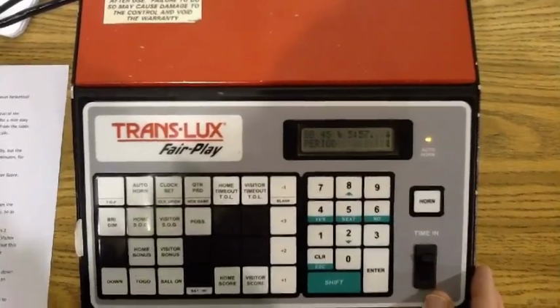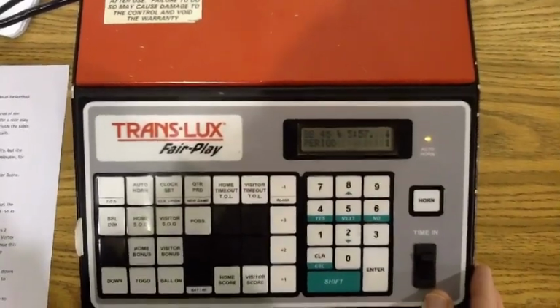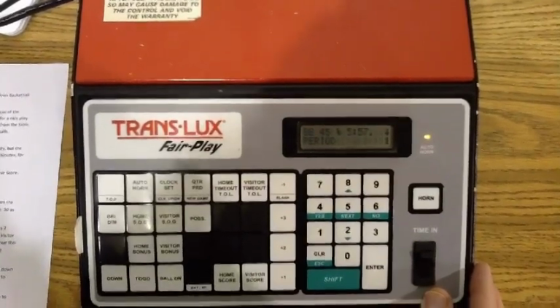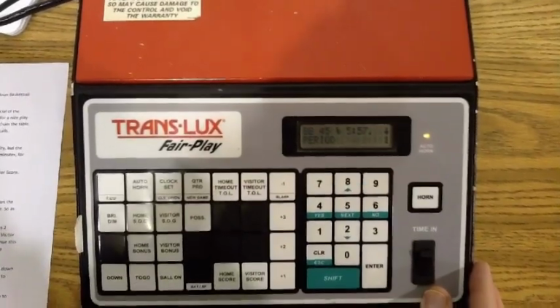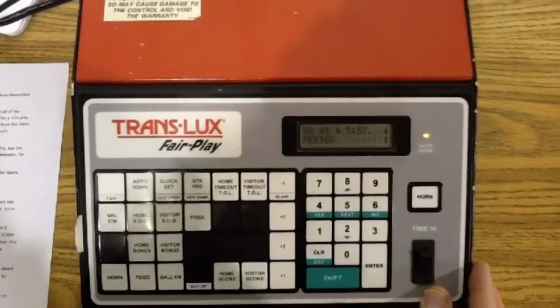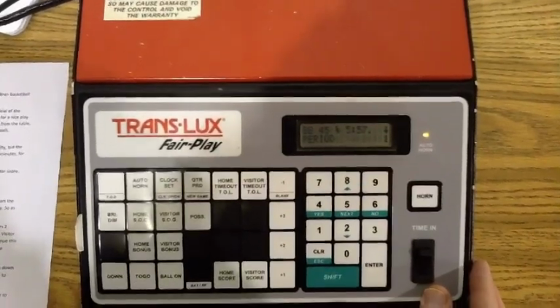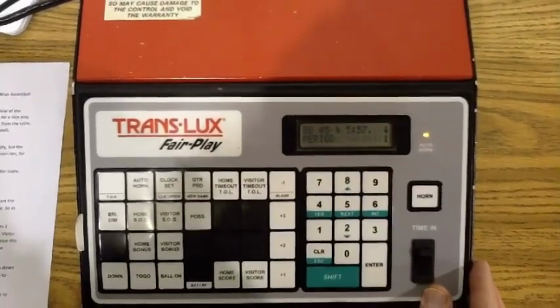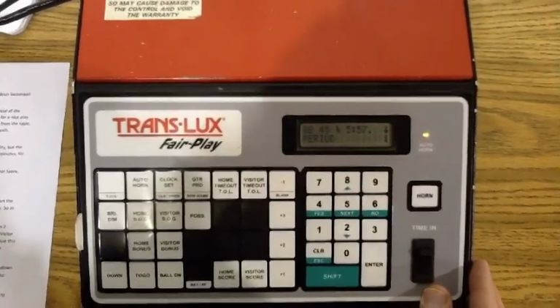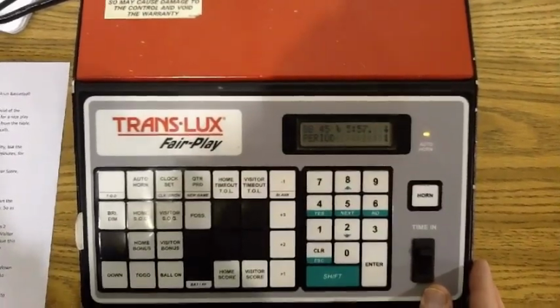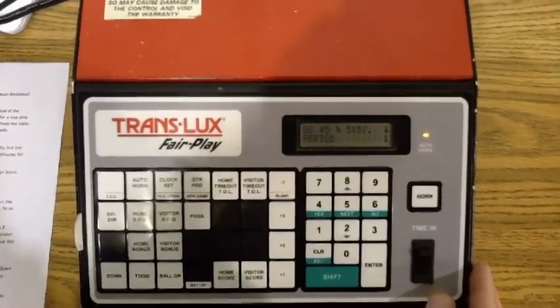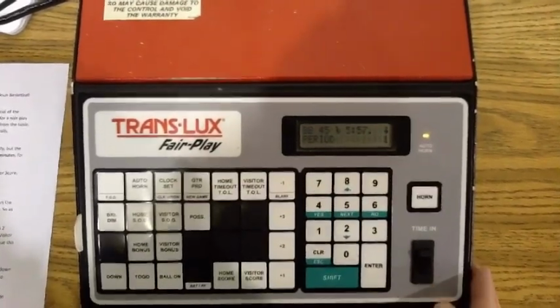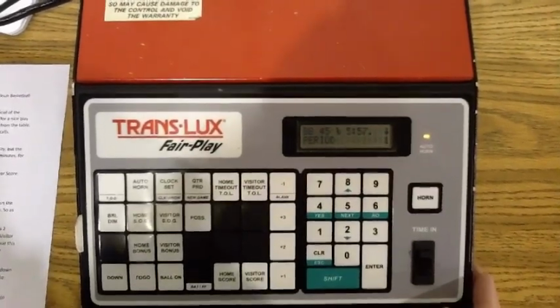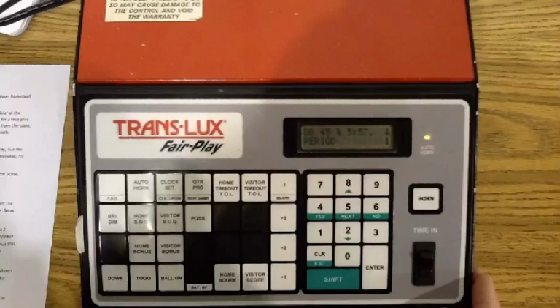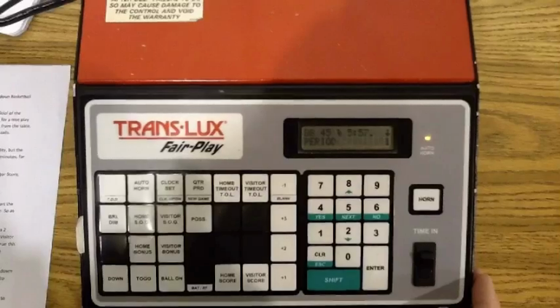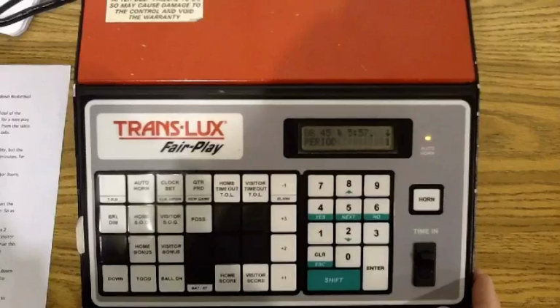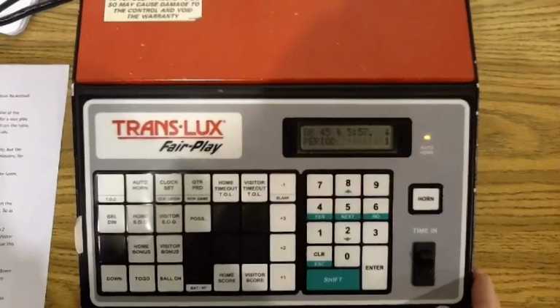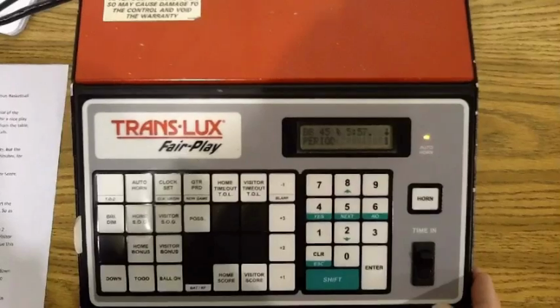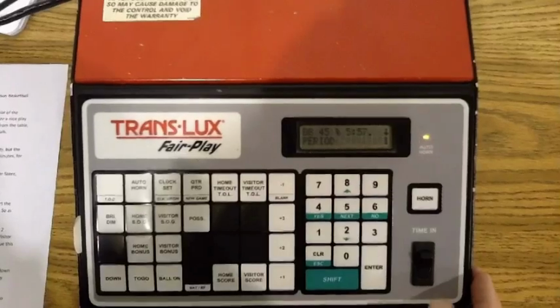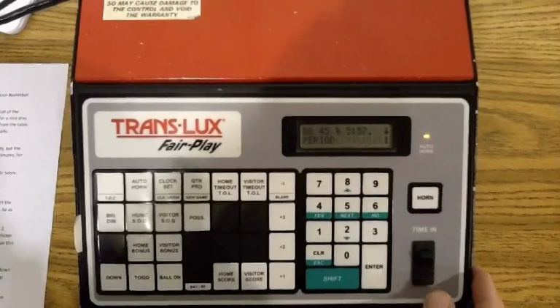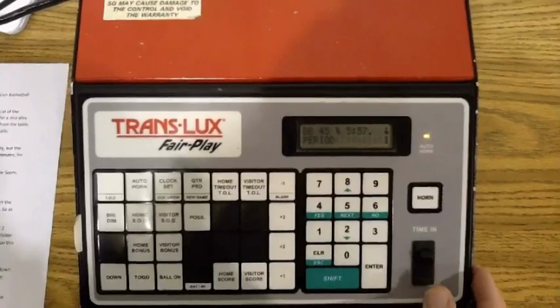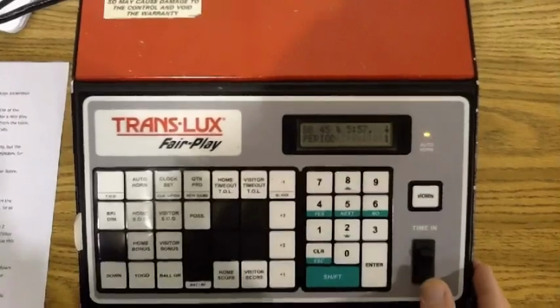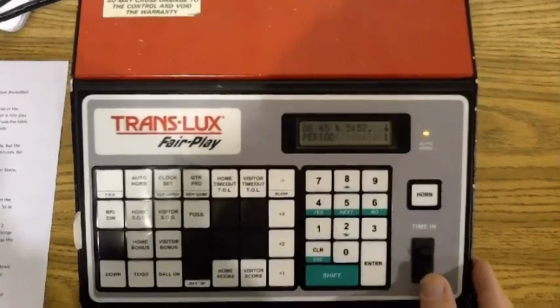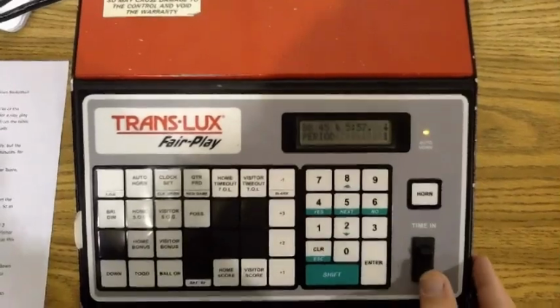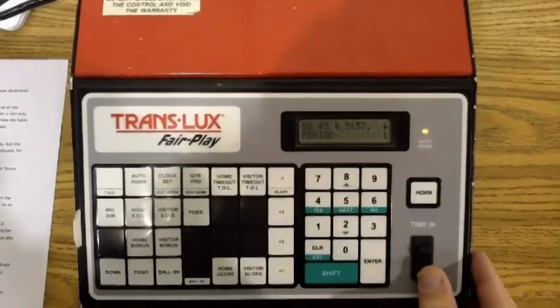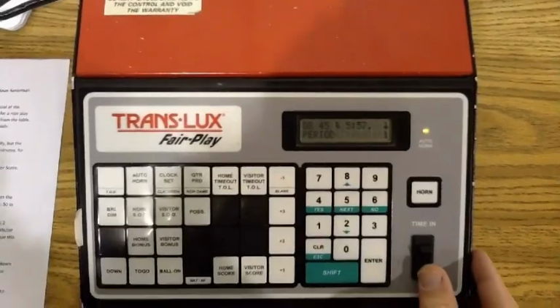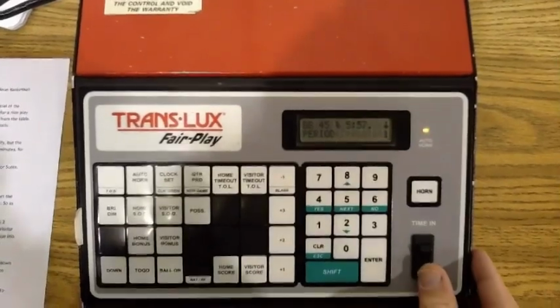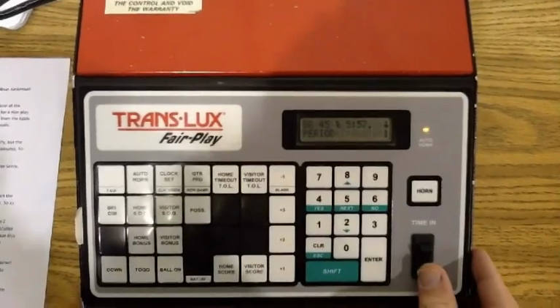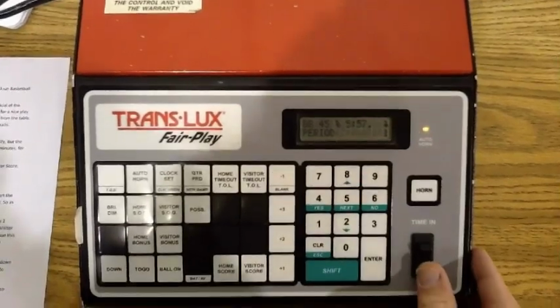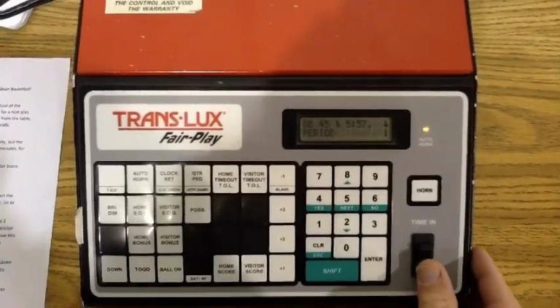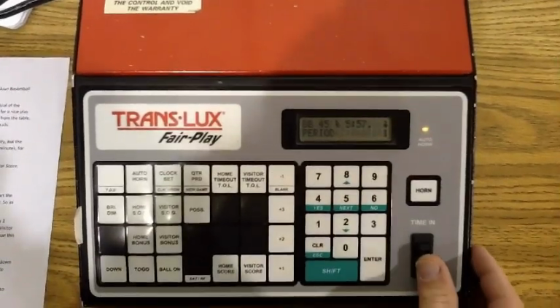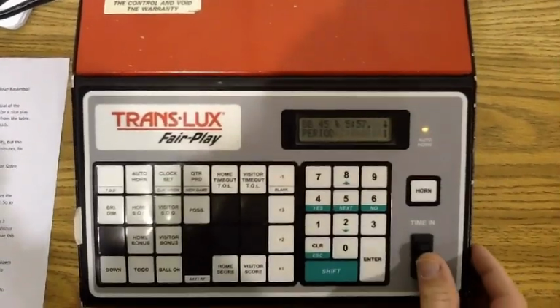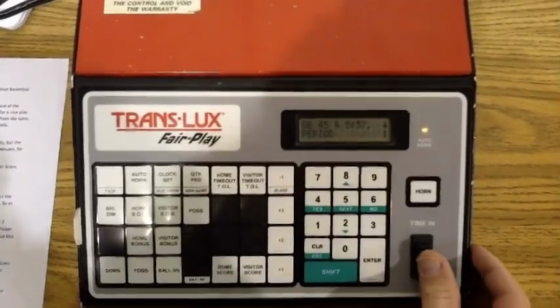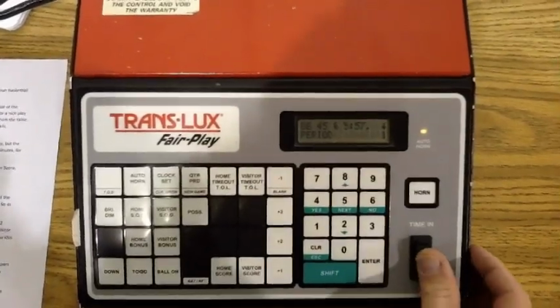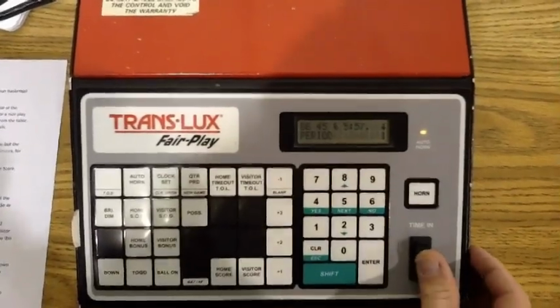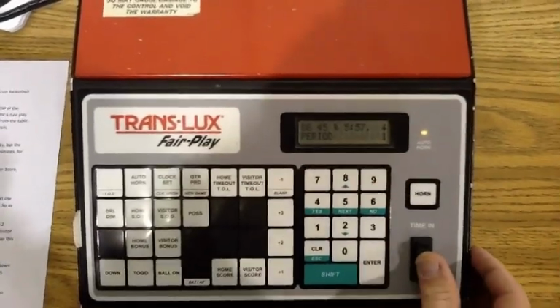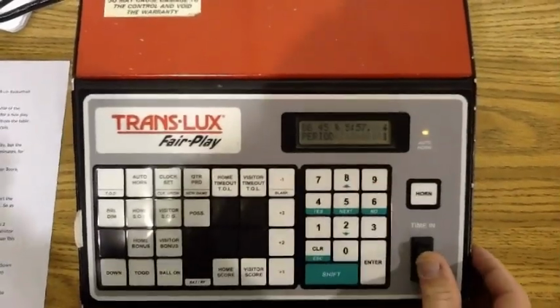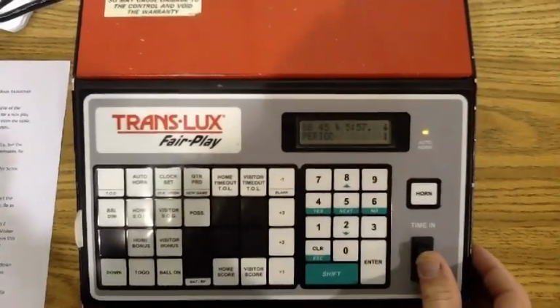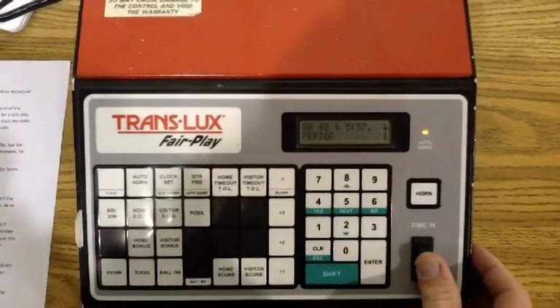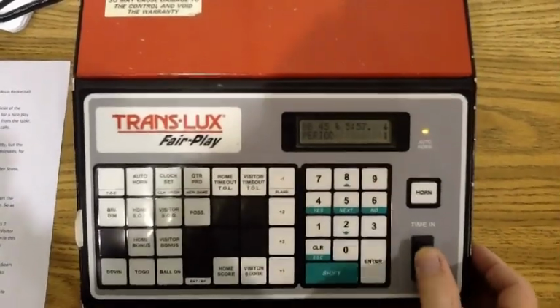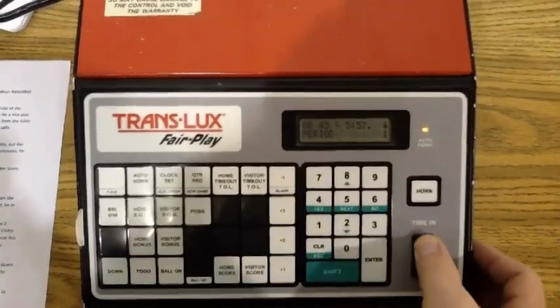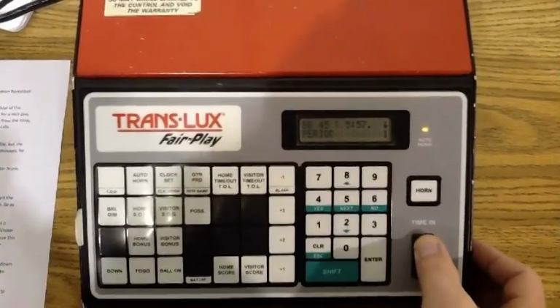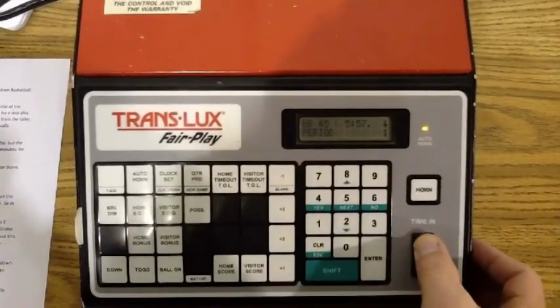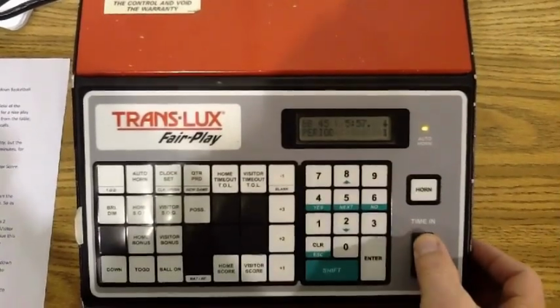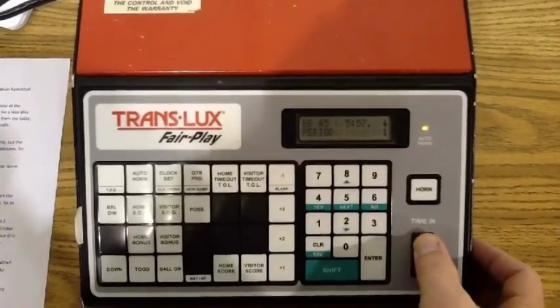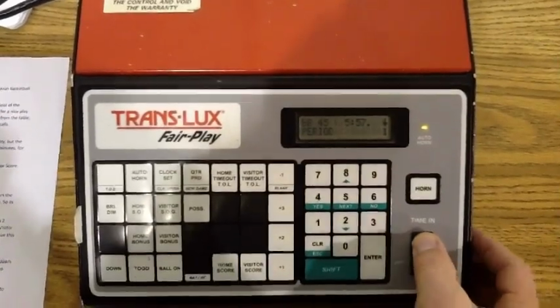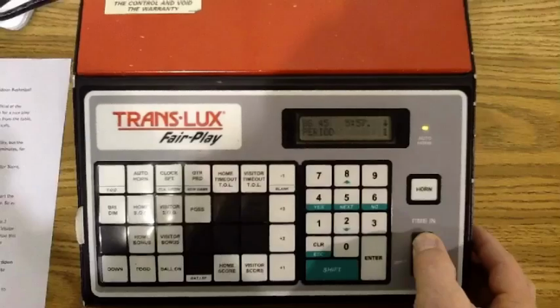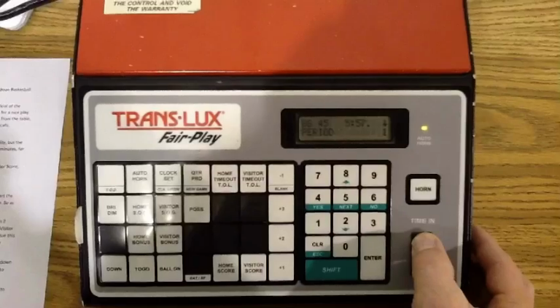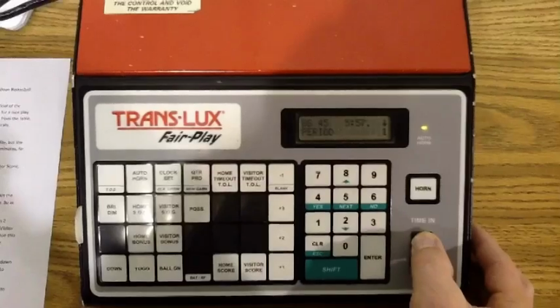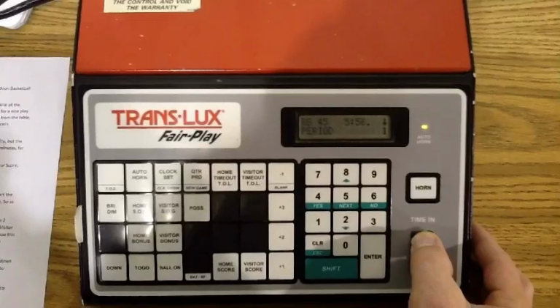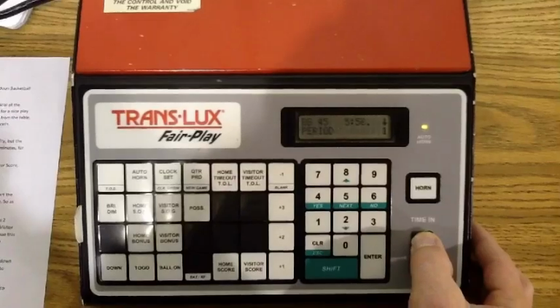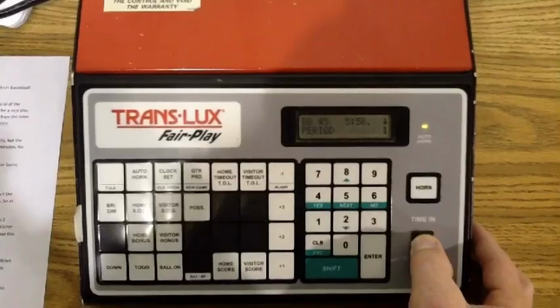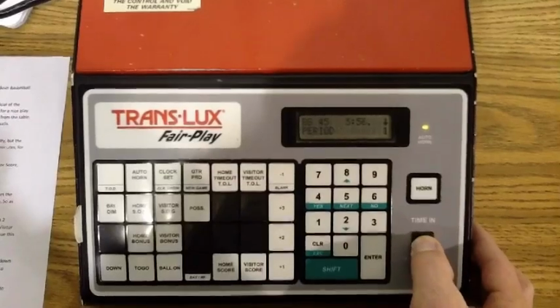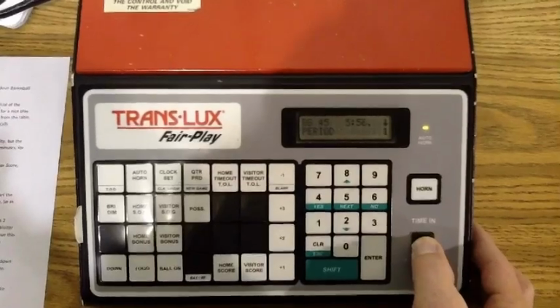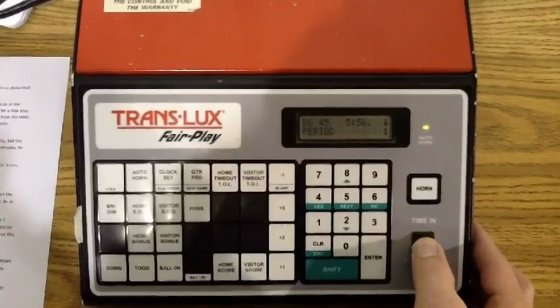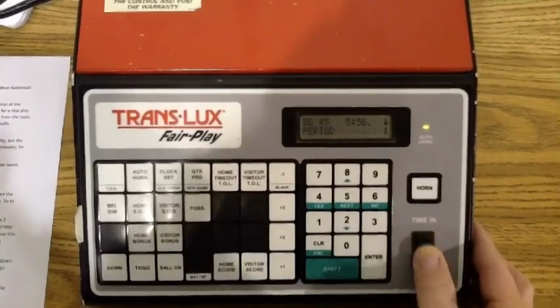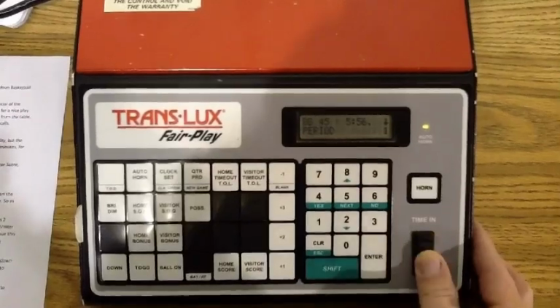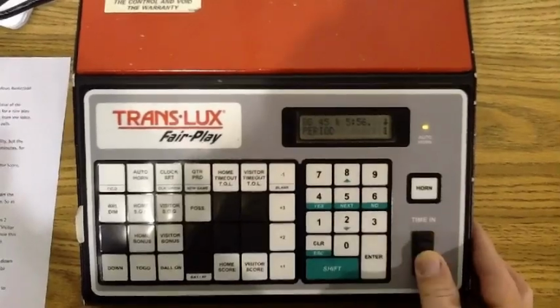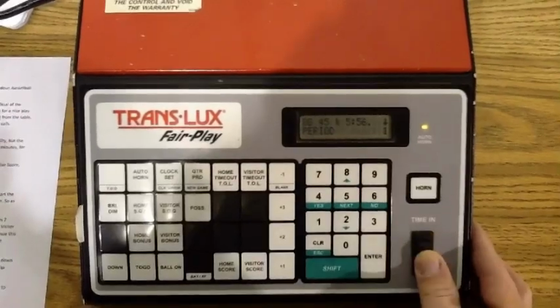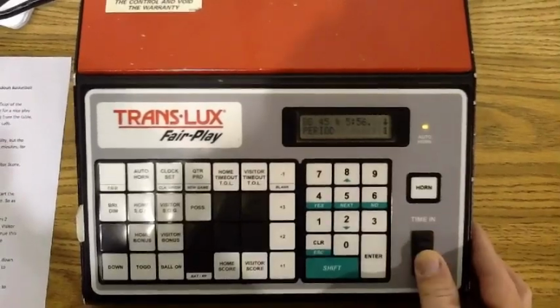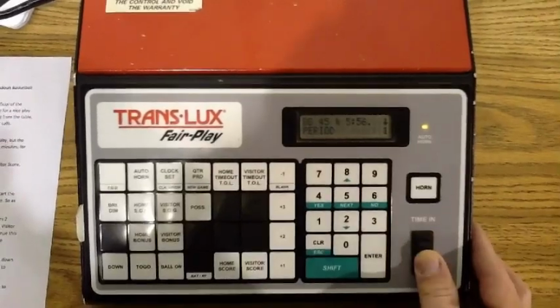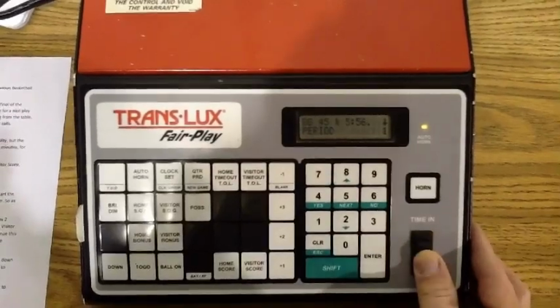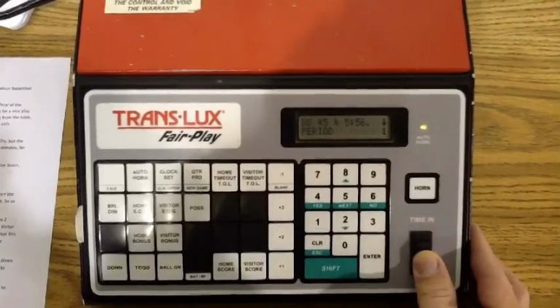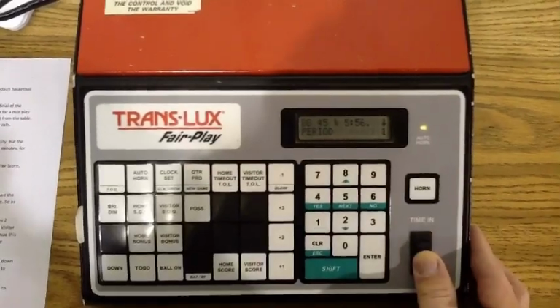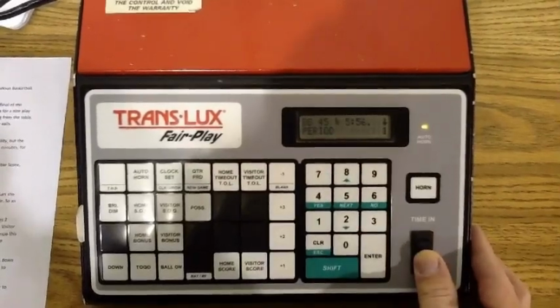So as the game proceeds, you would simply start time, then stop time. Start, stop.